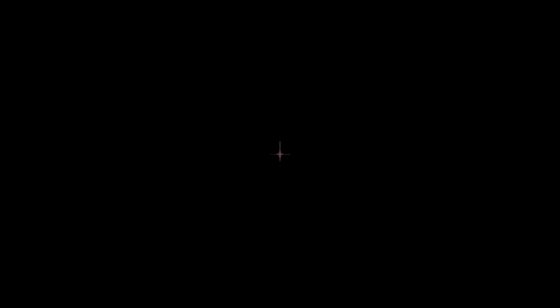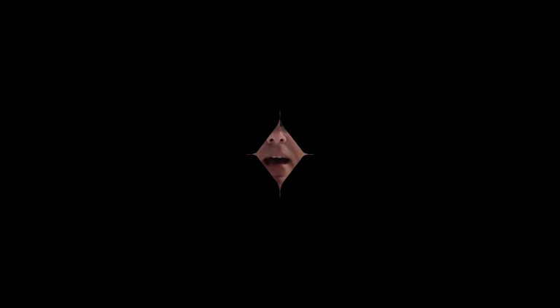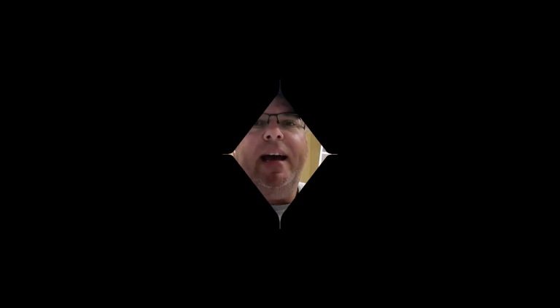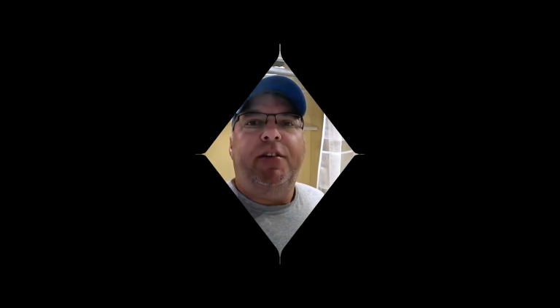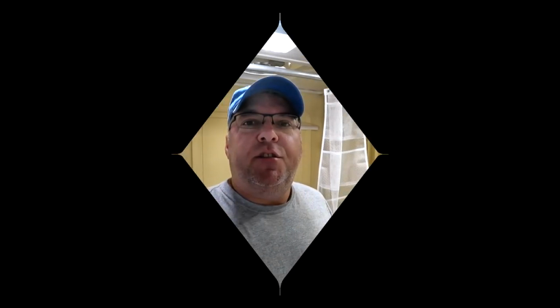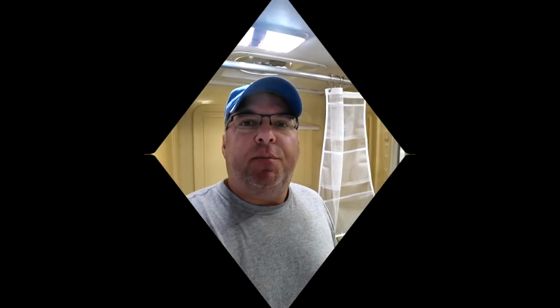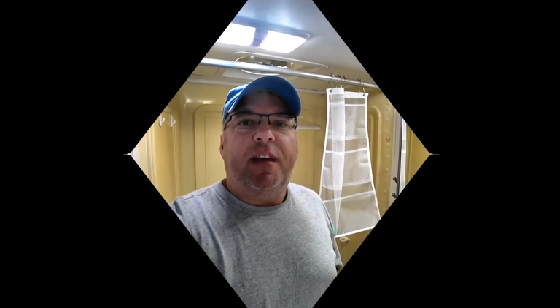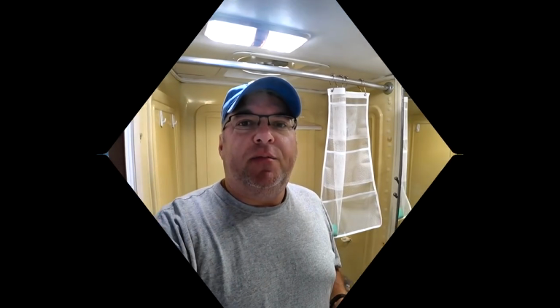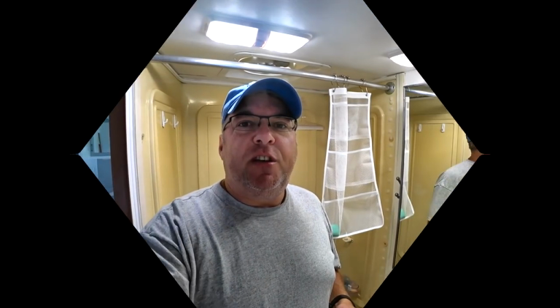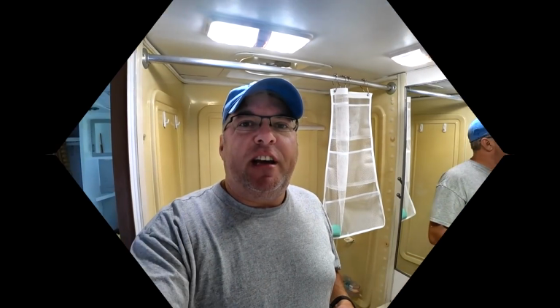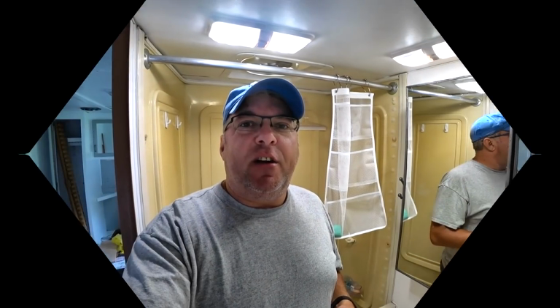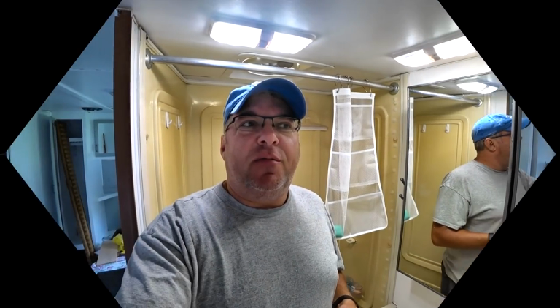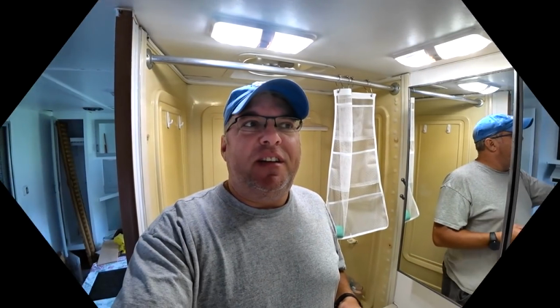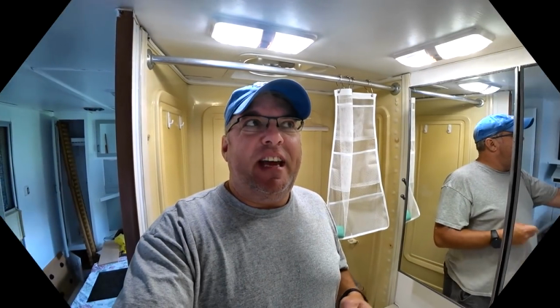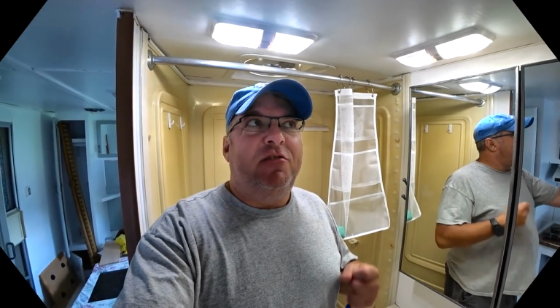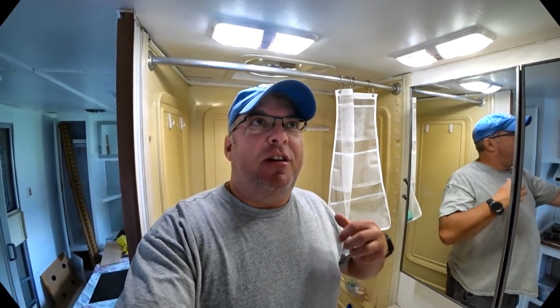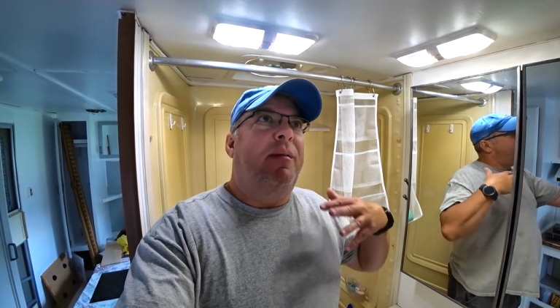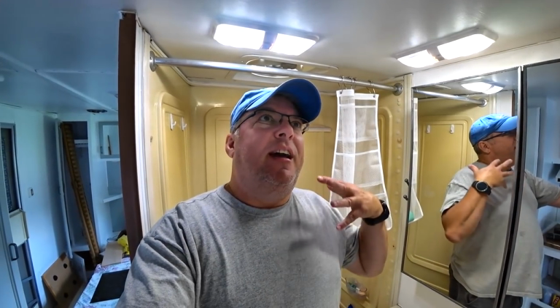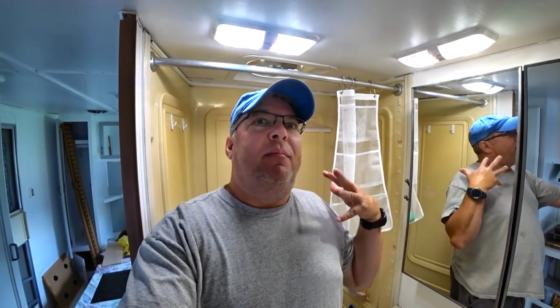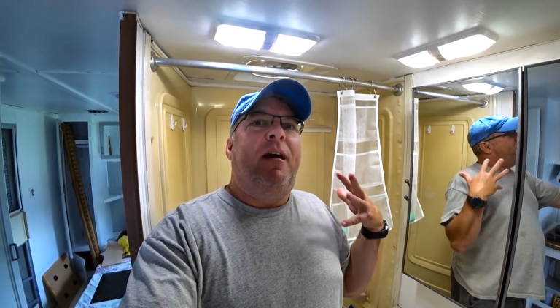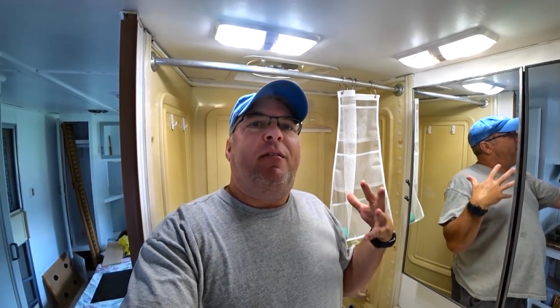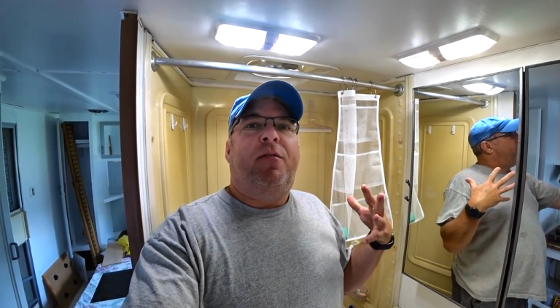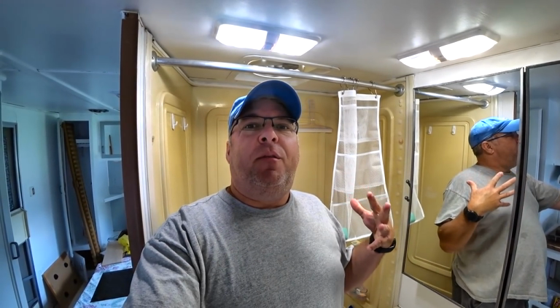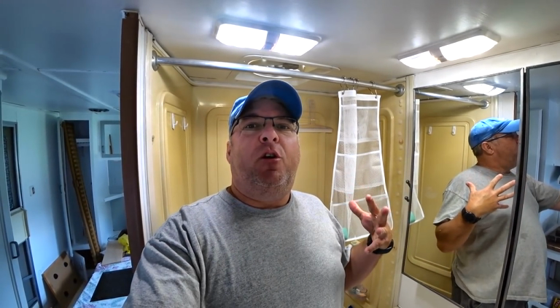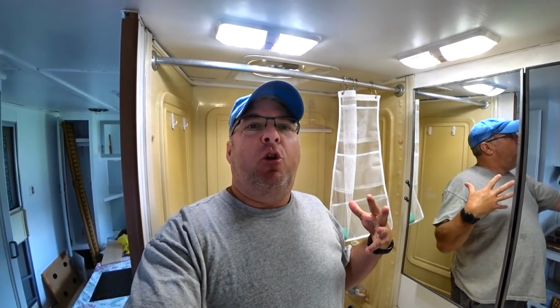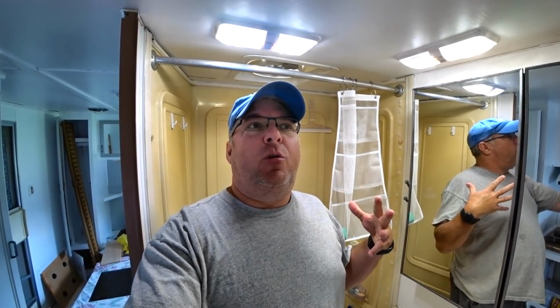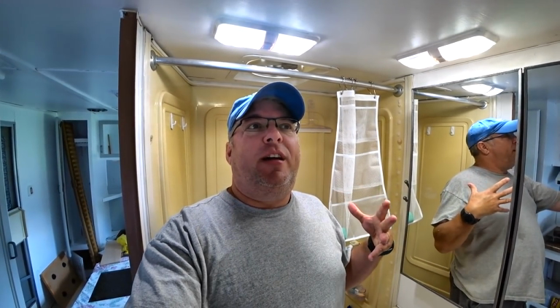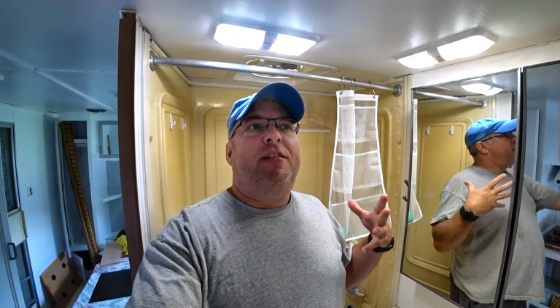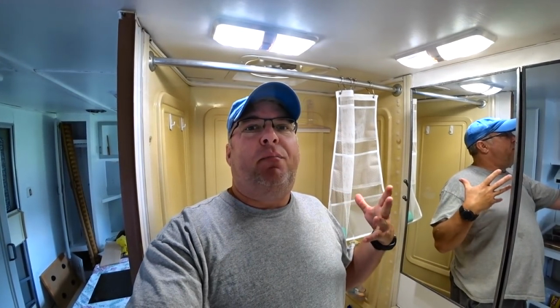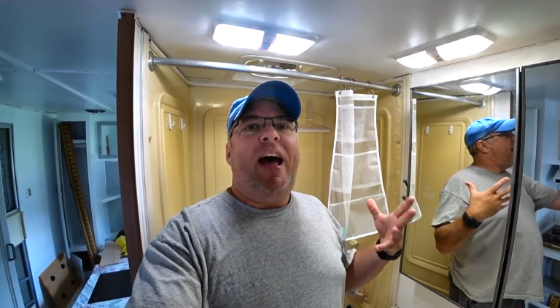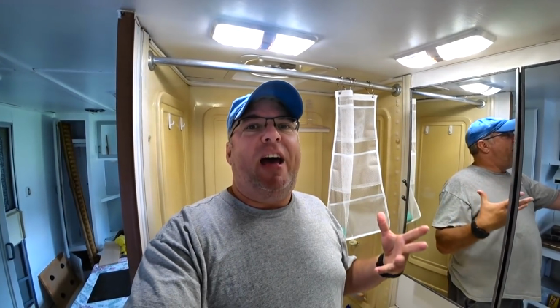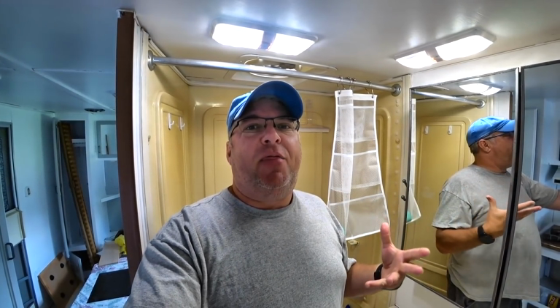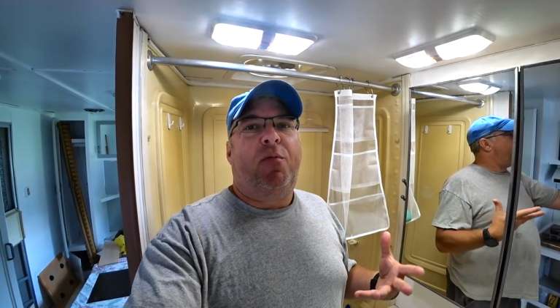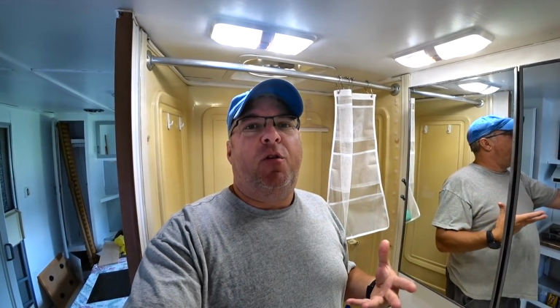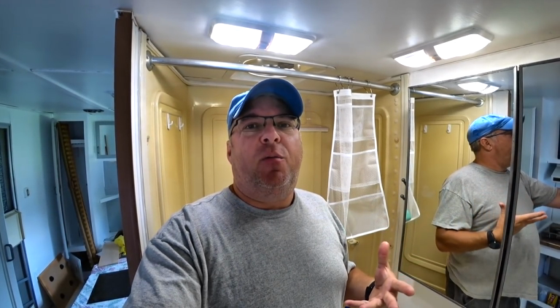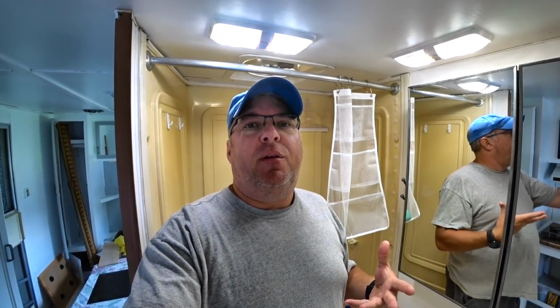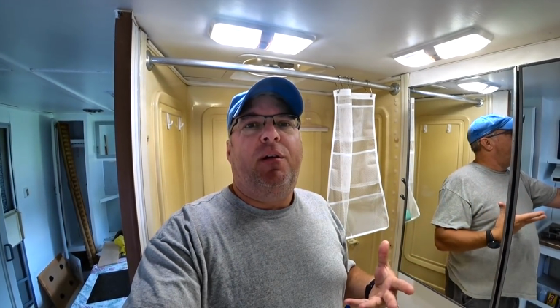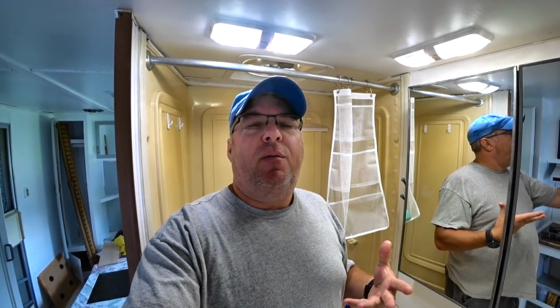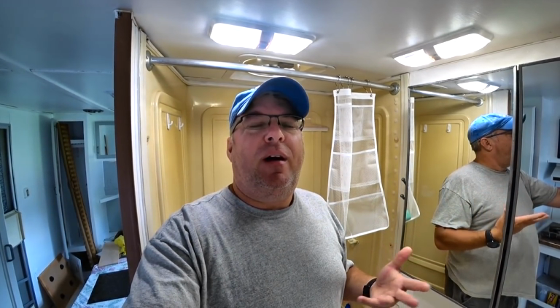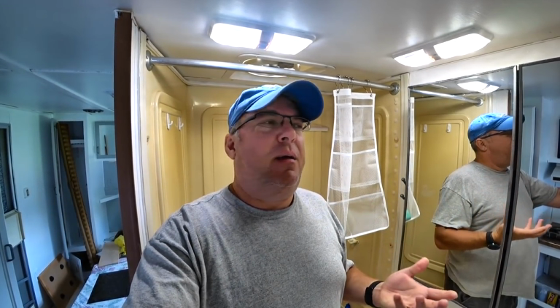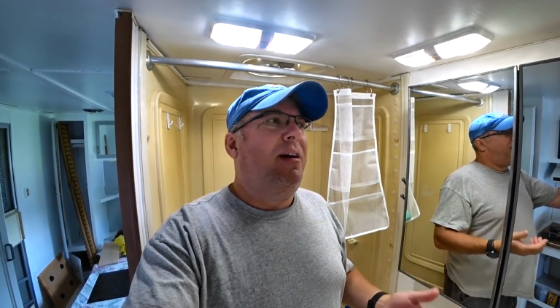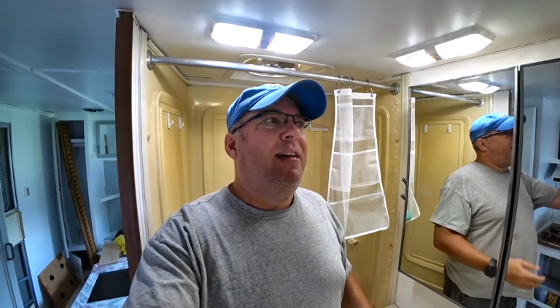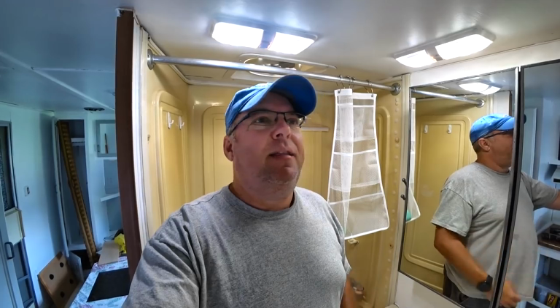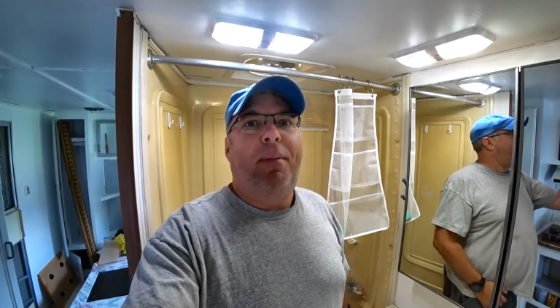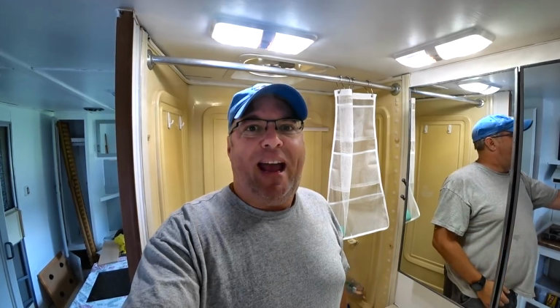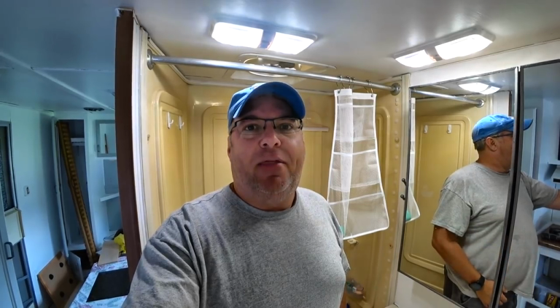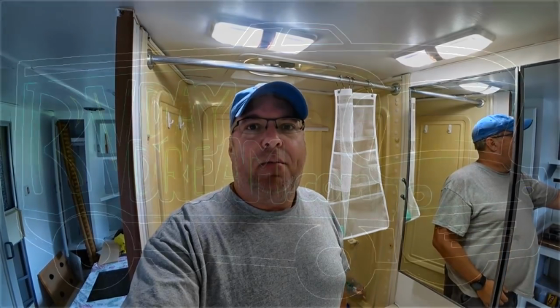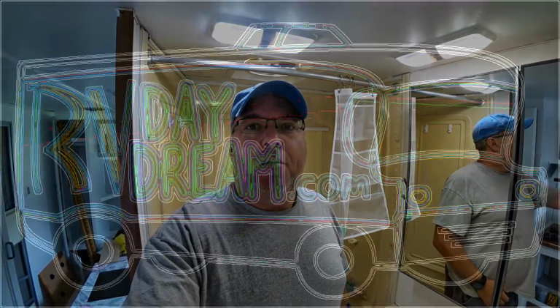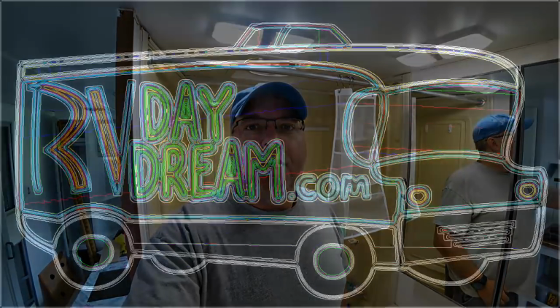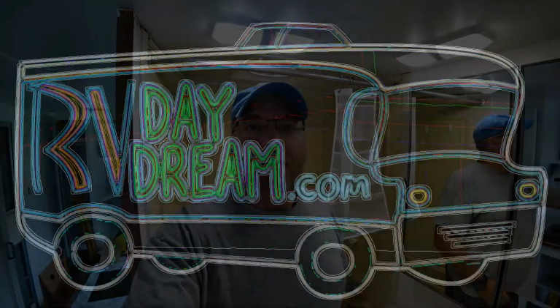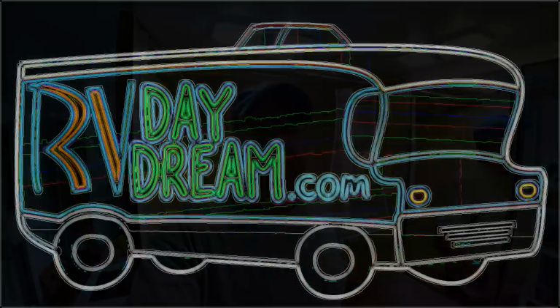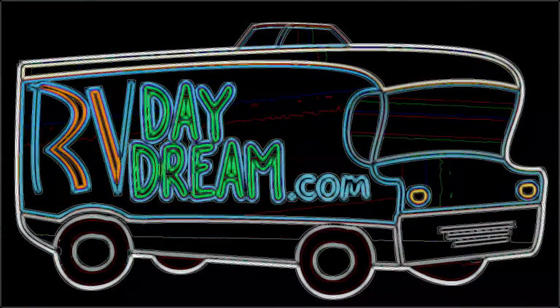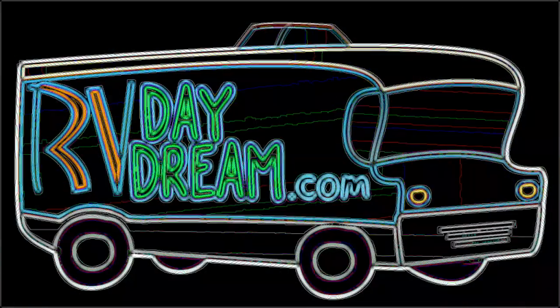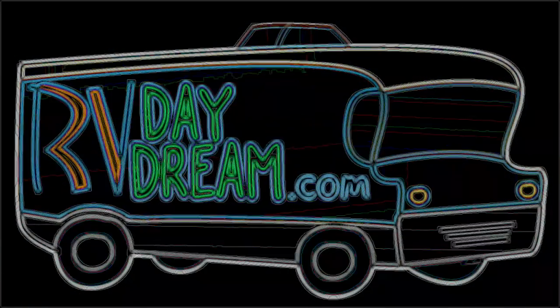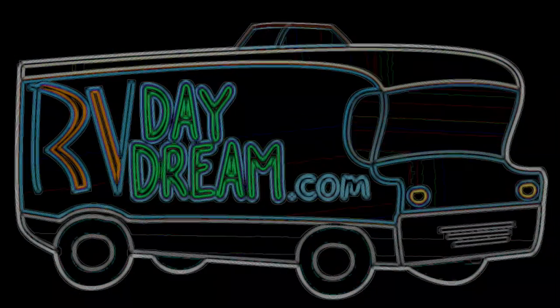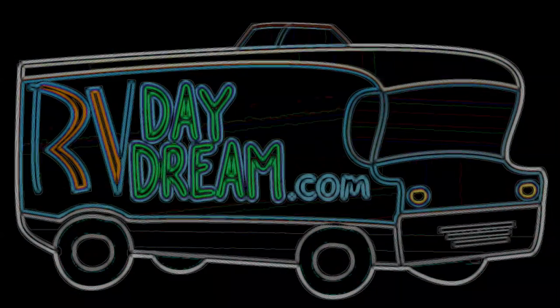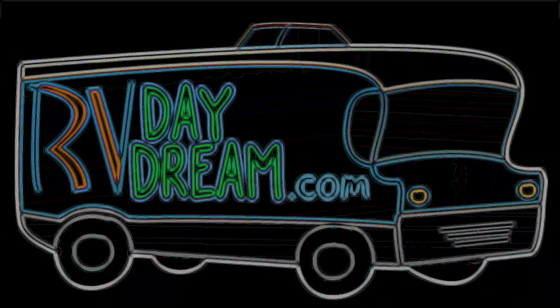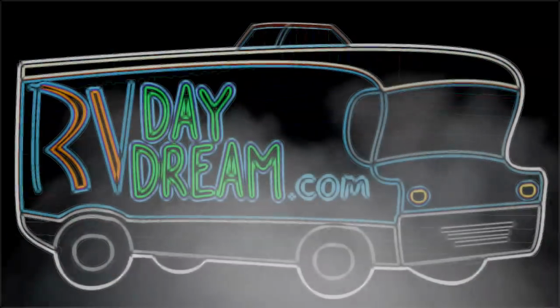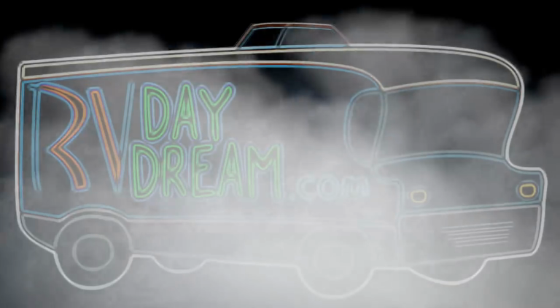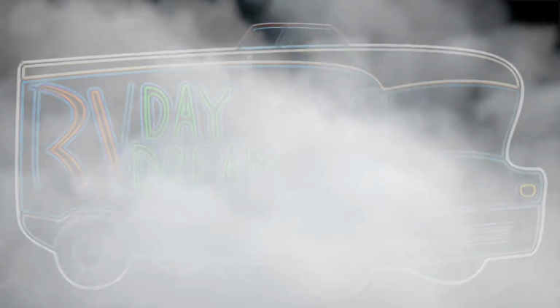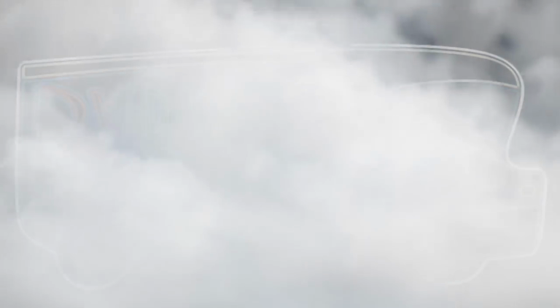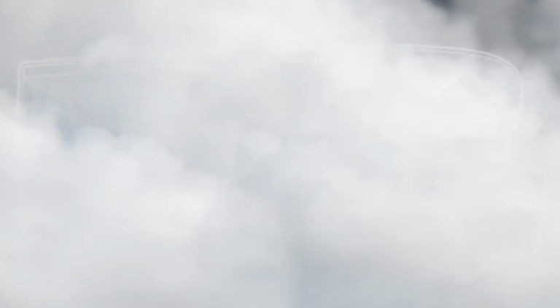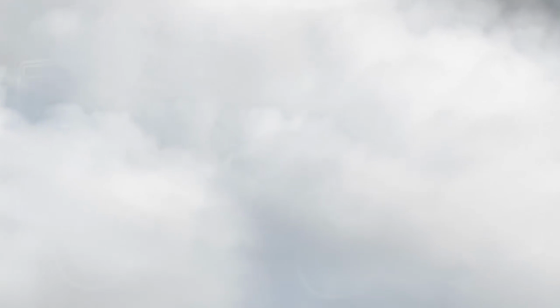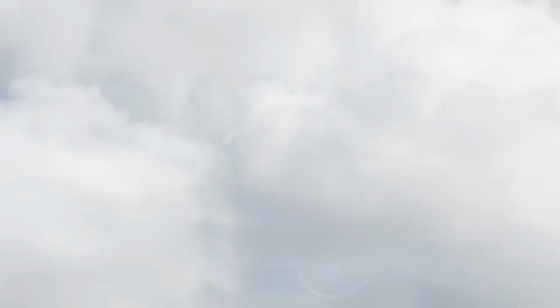Hey YouTube, thanks for checking out RV Daydream, and I'm coming from the glorious bathroom. Why am I in the bathroom?